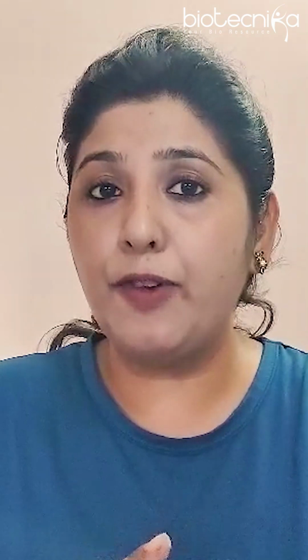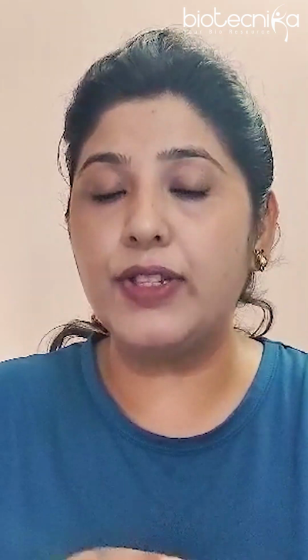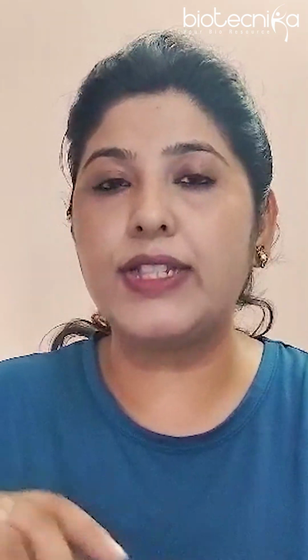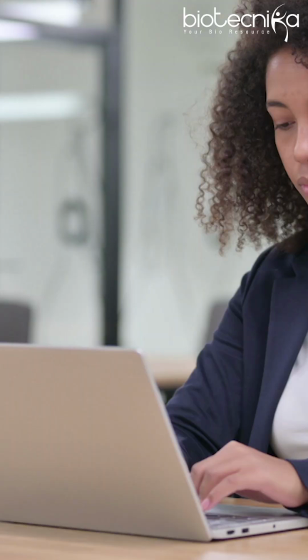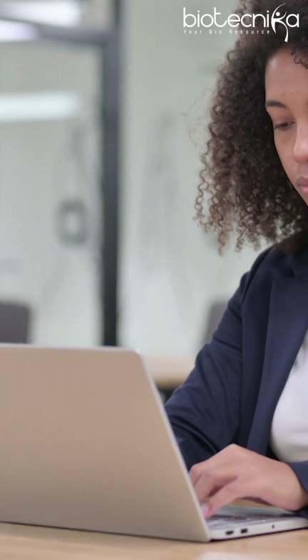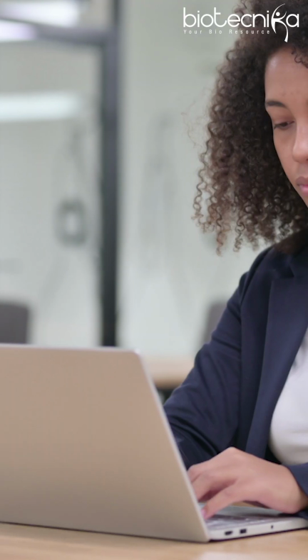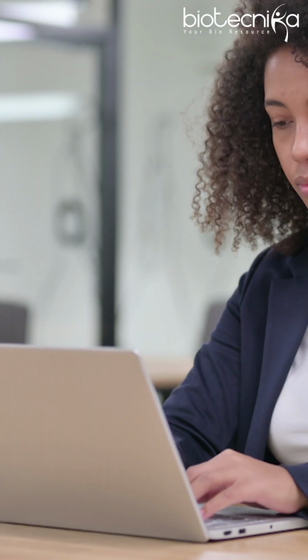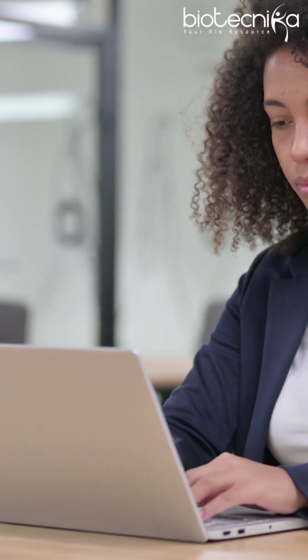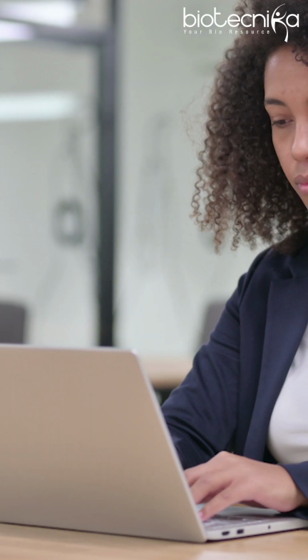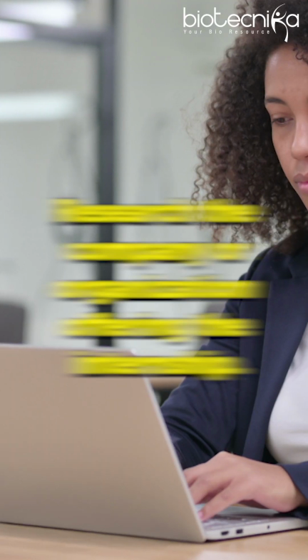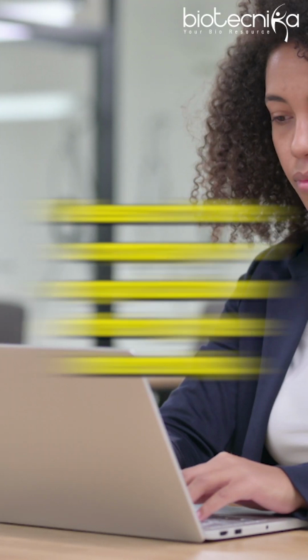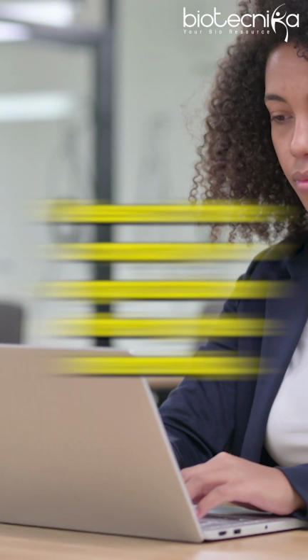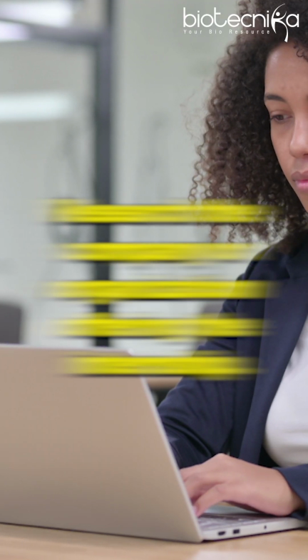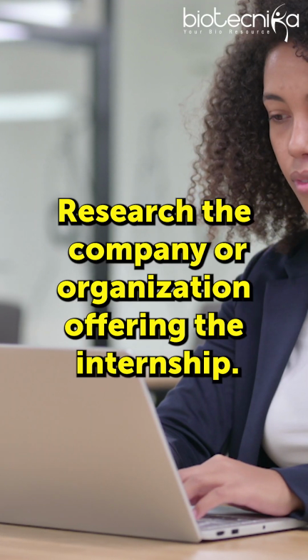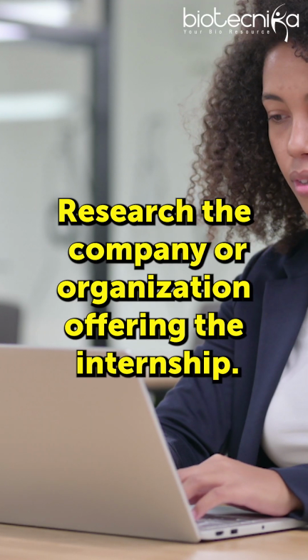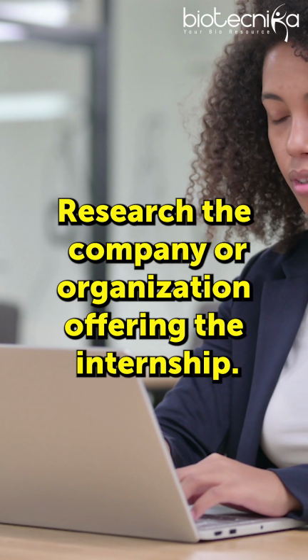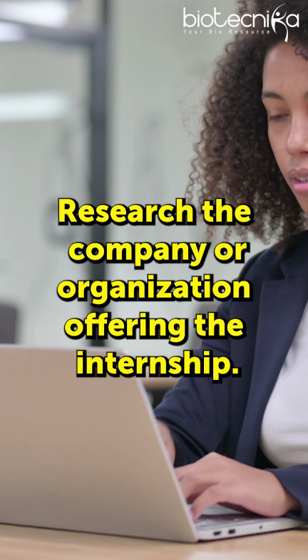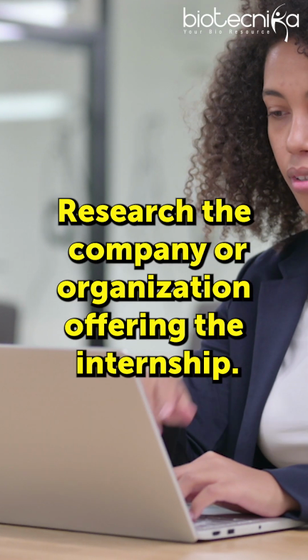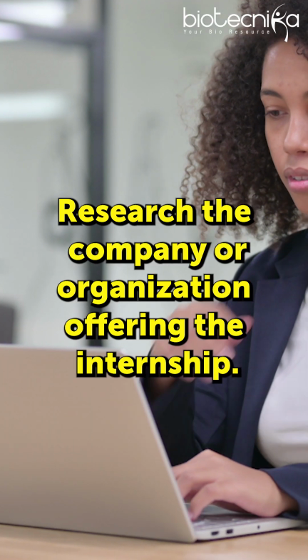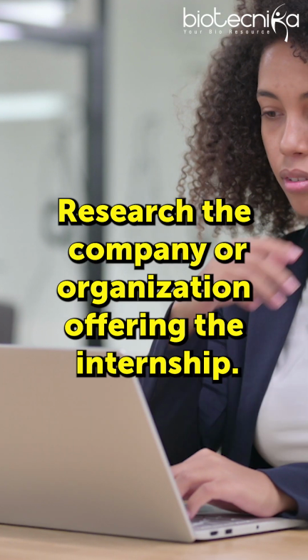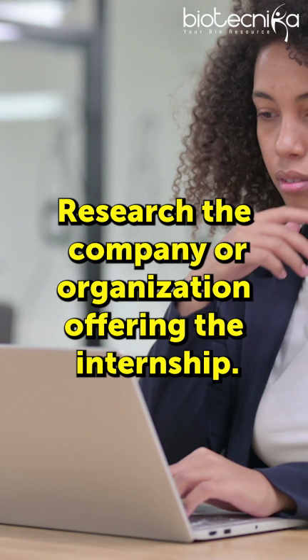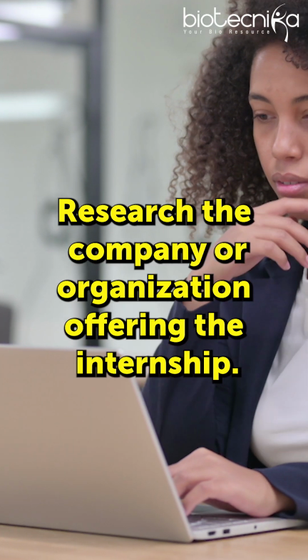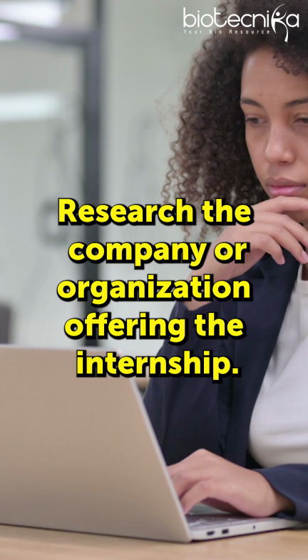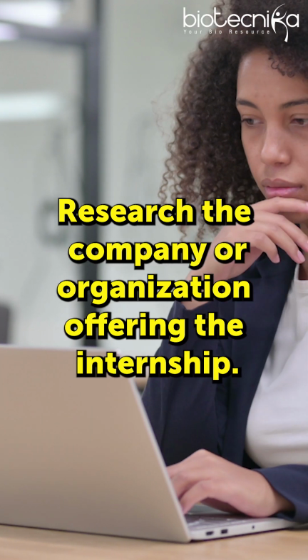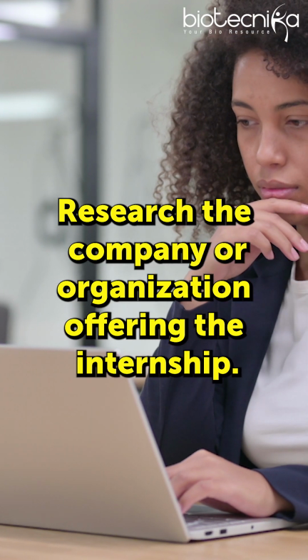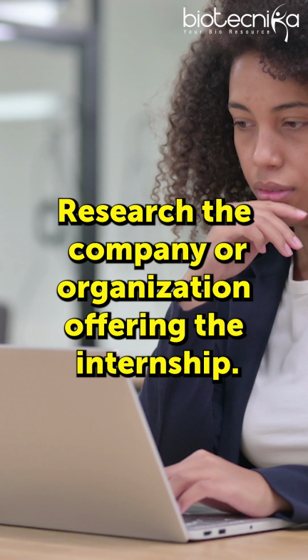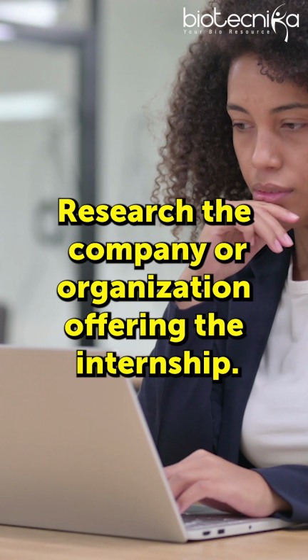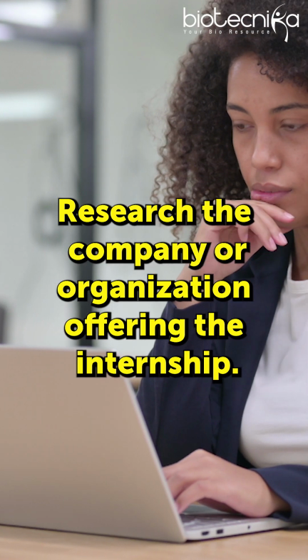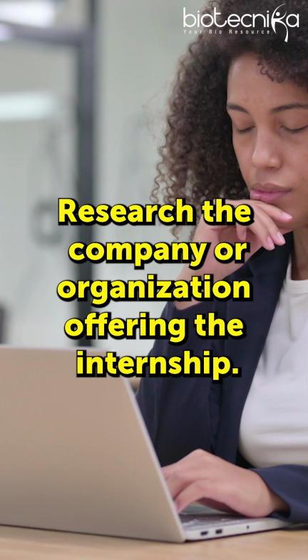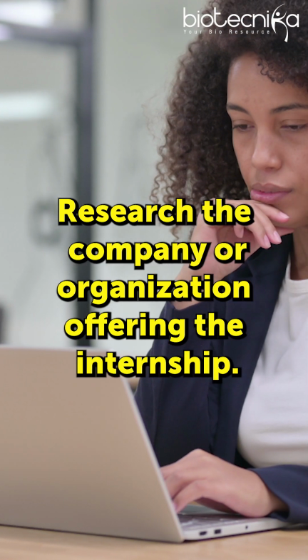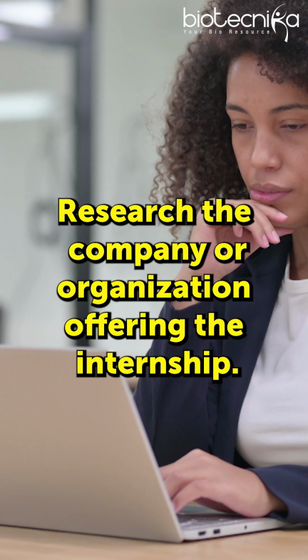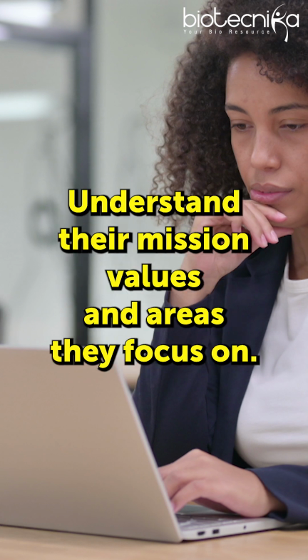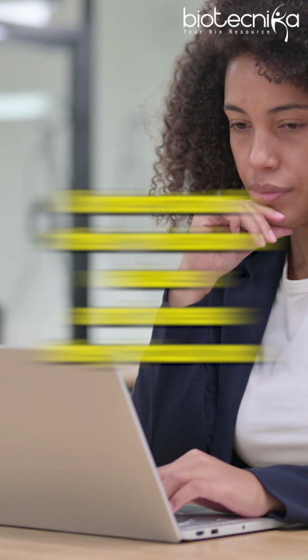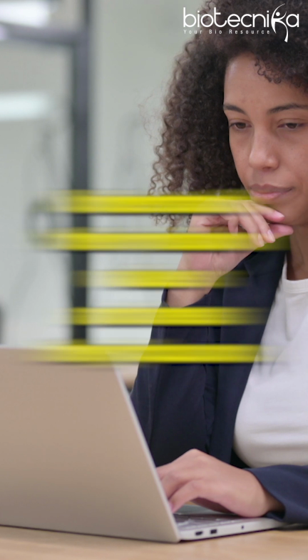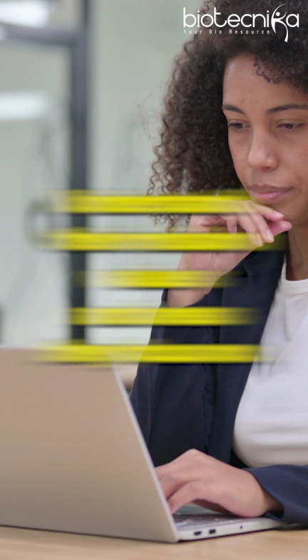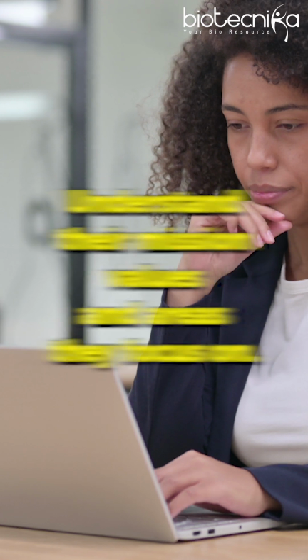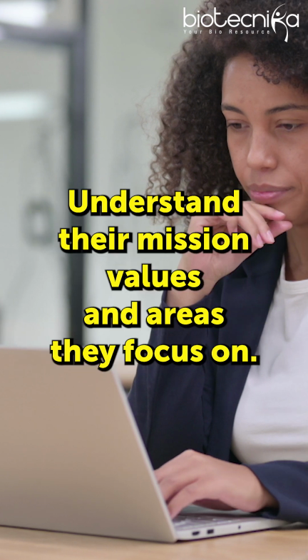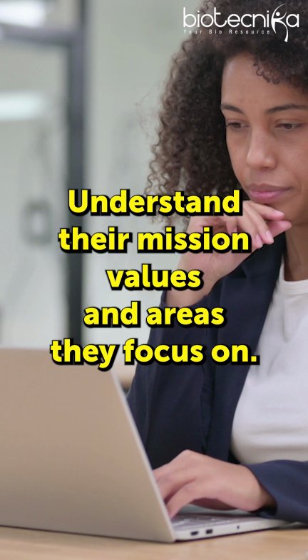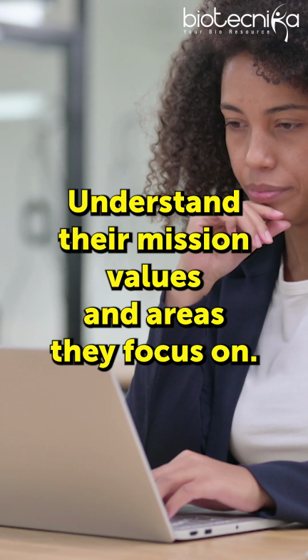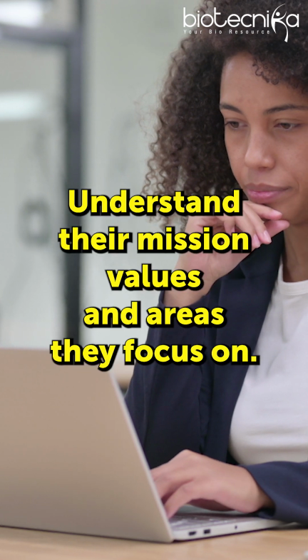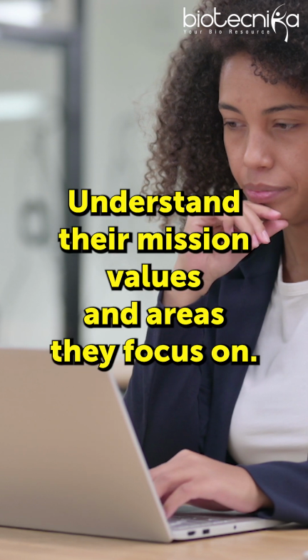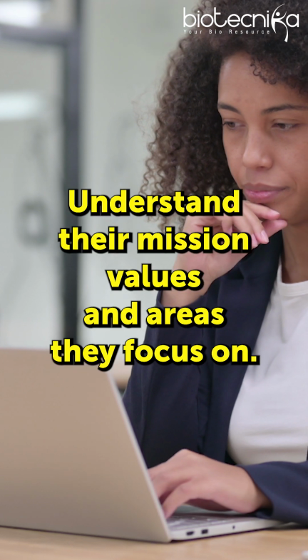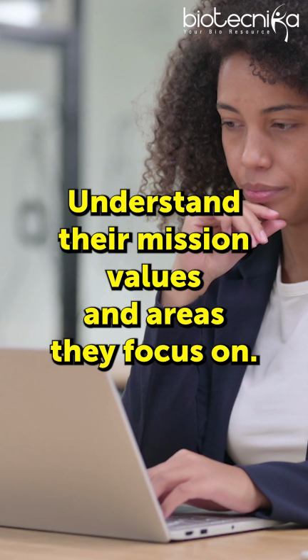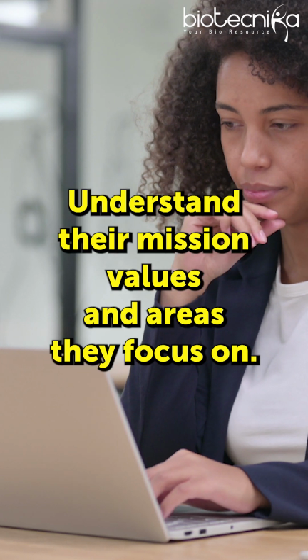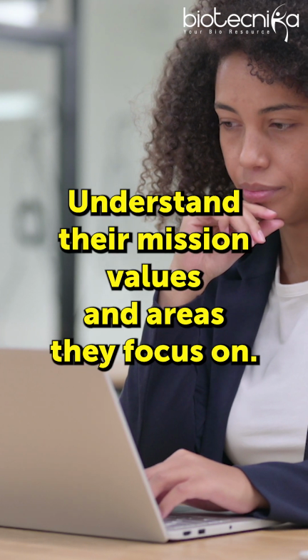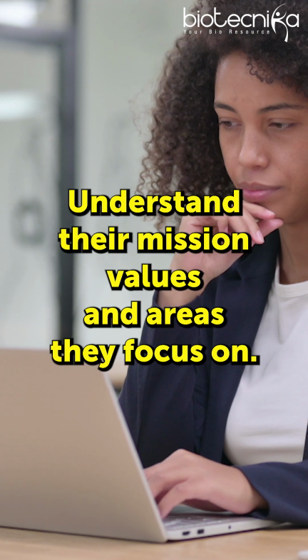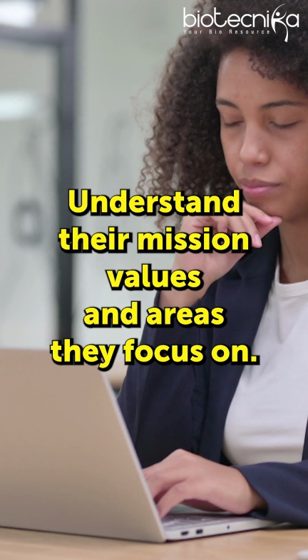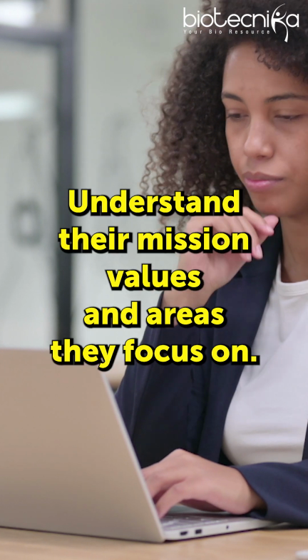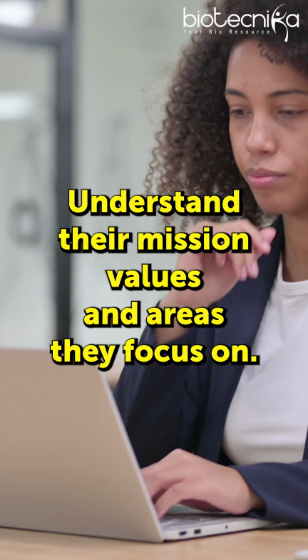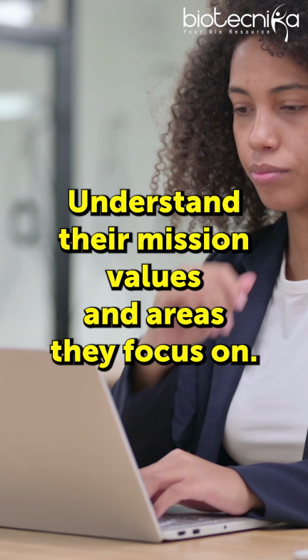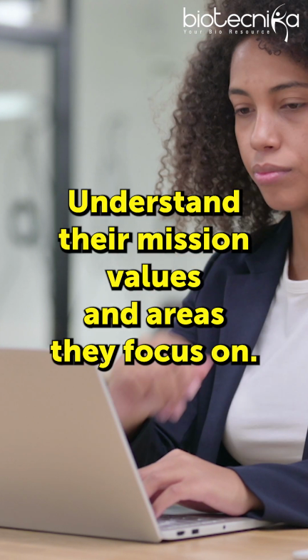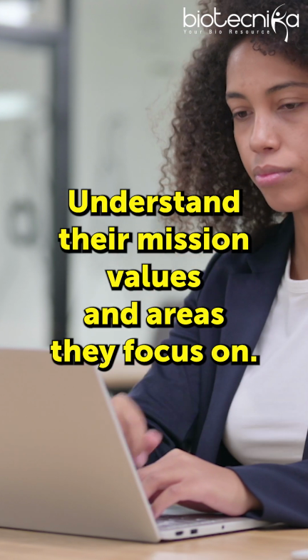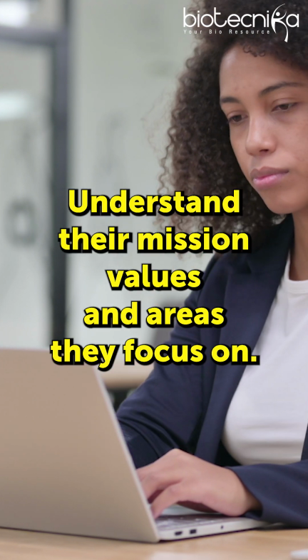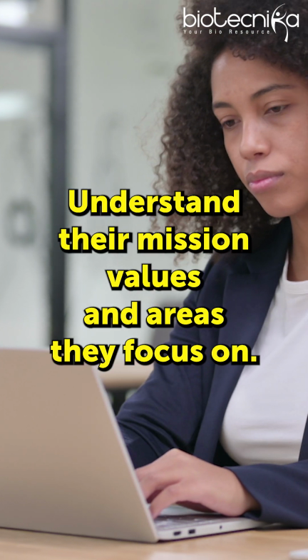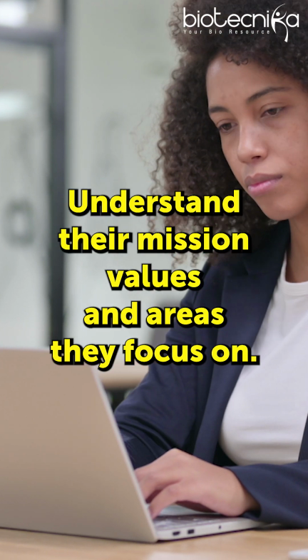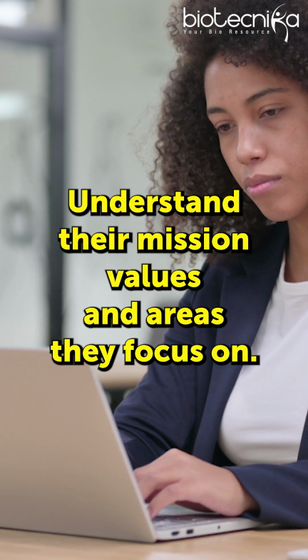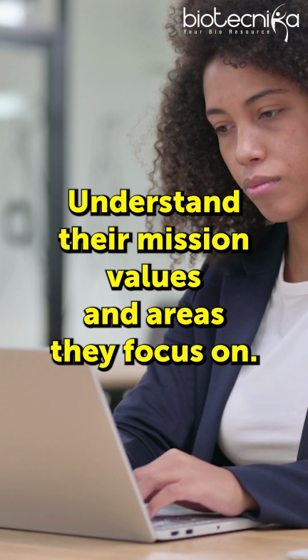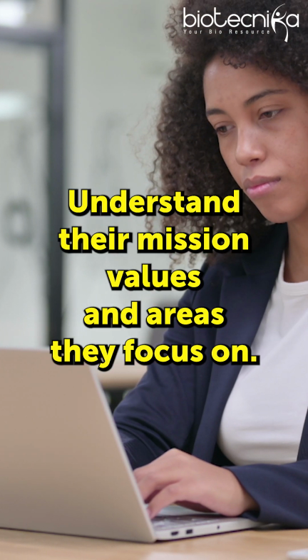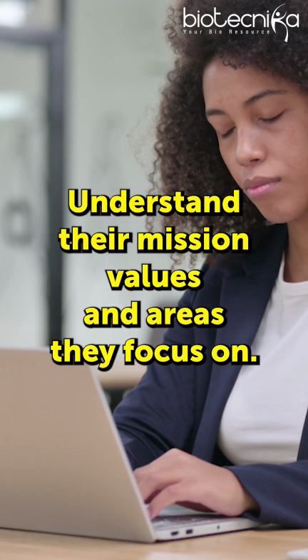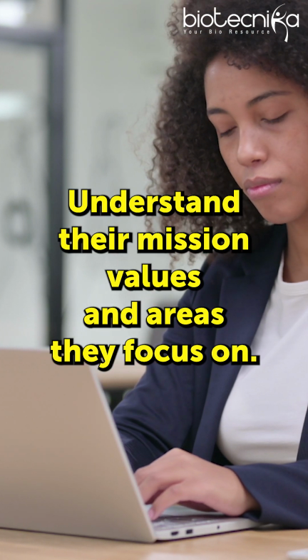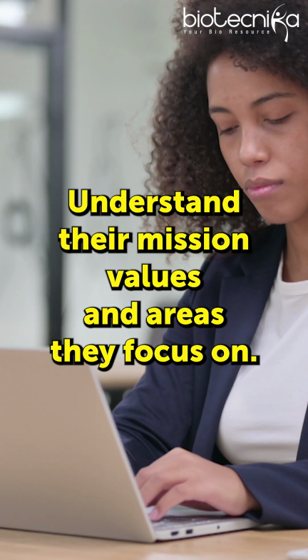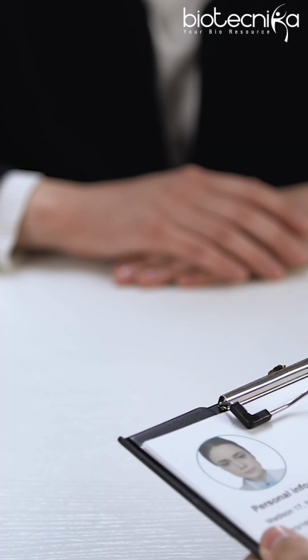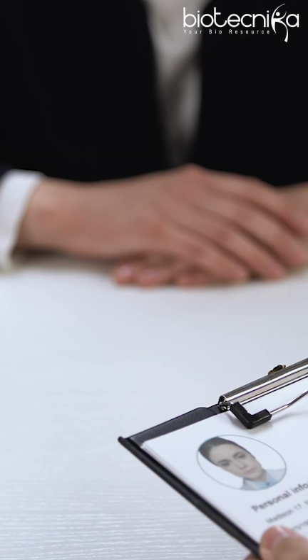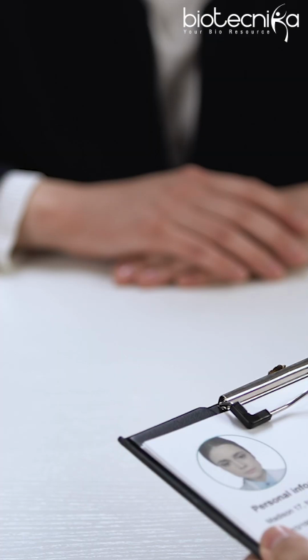1. Research the company or organization offering the internship. Understand their mission, values, and areas they focus on.